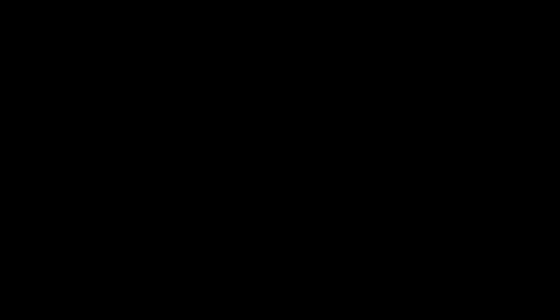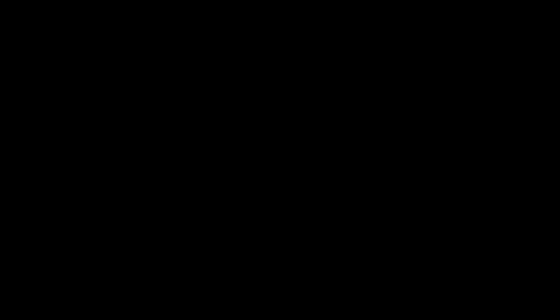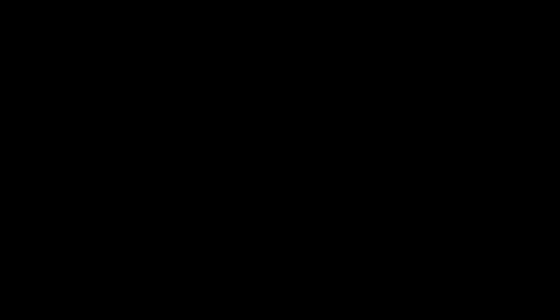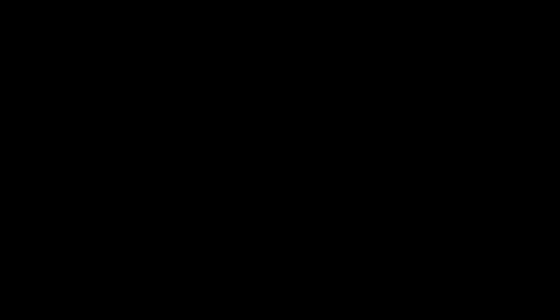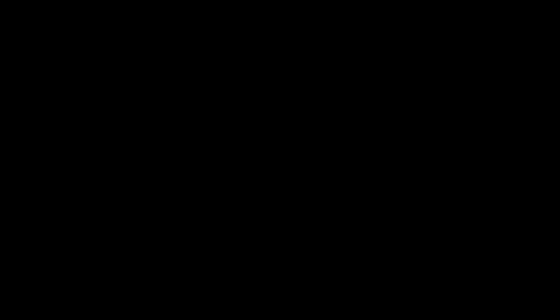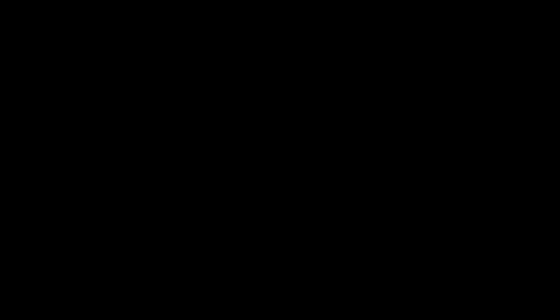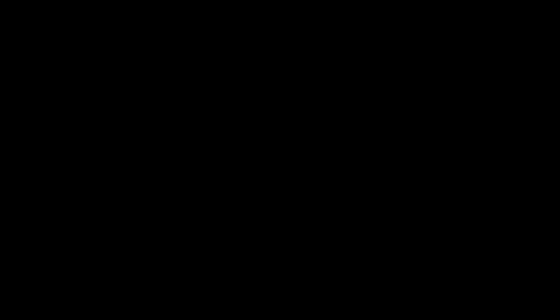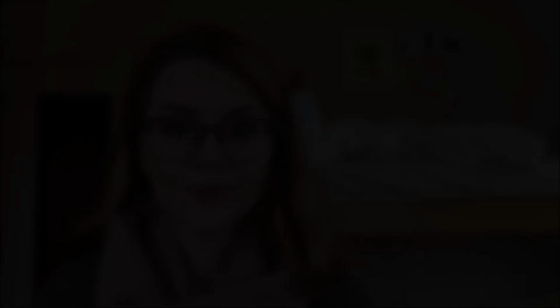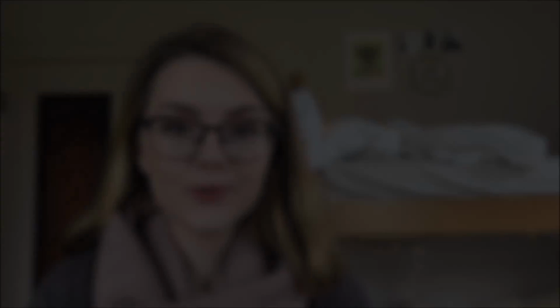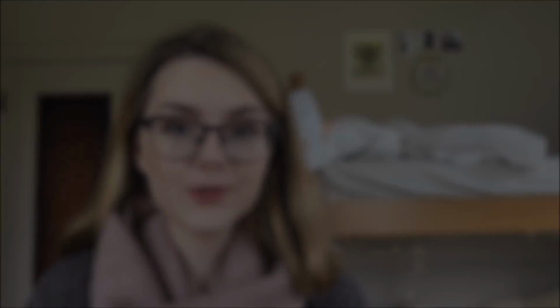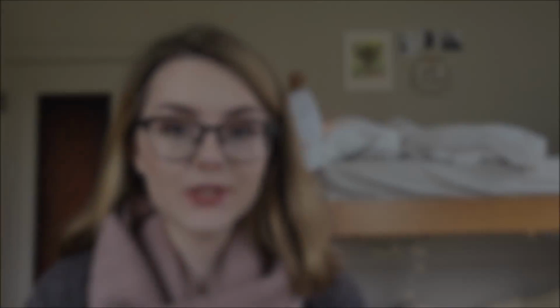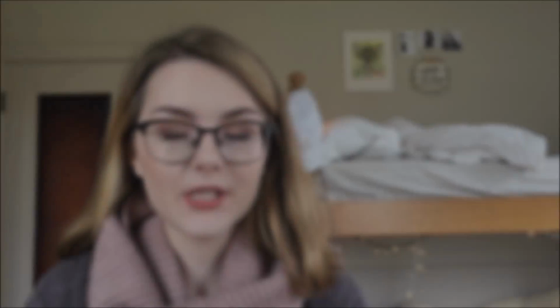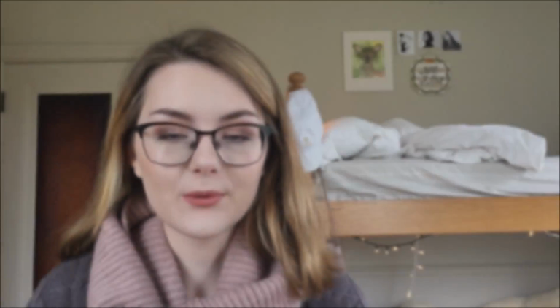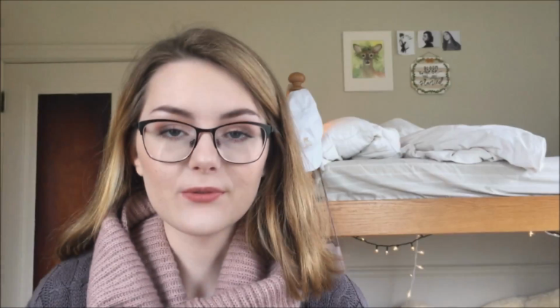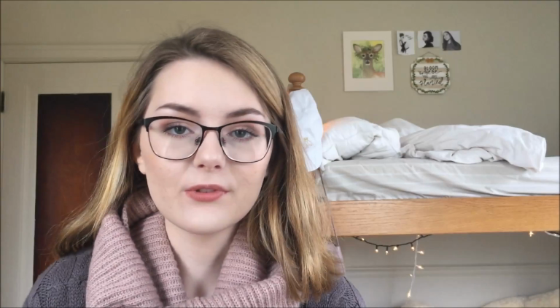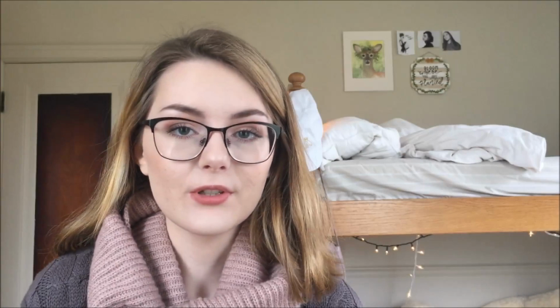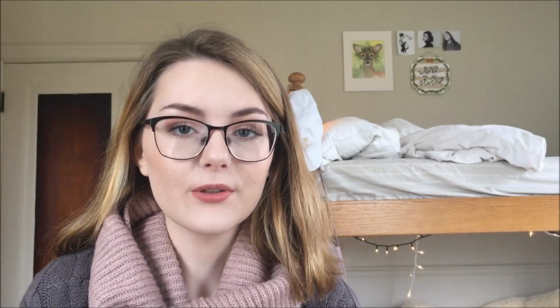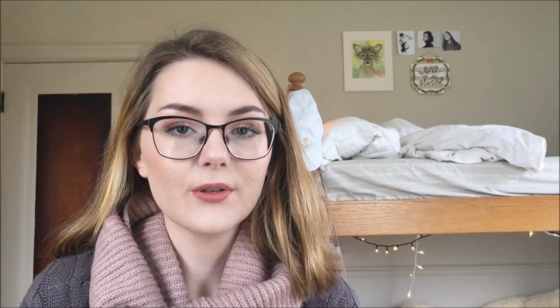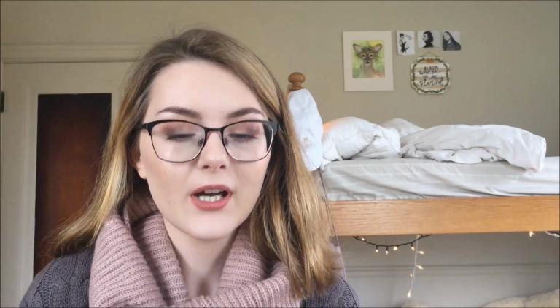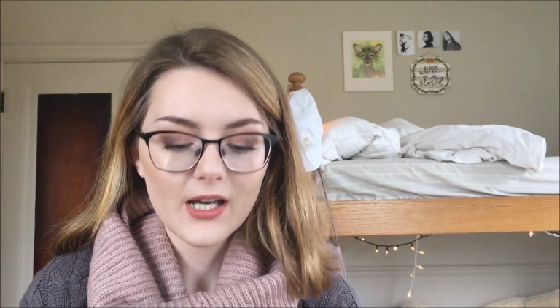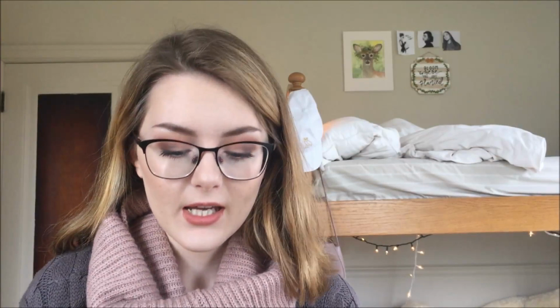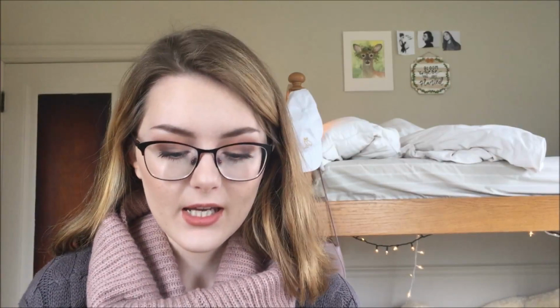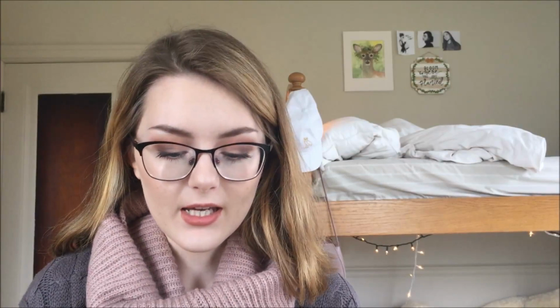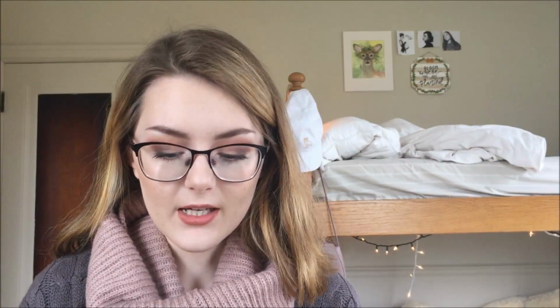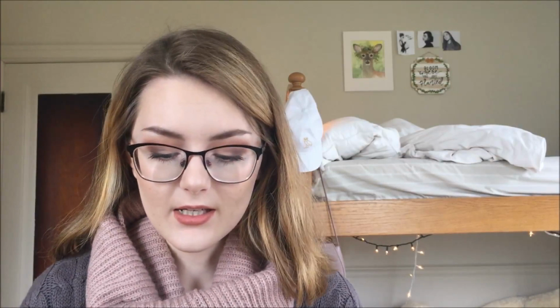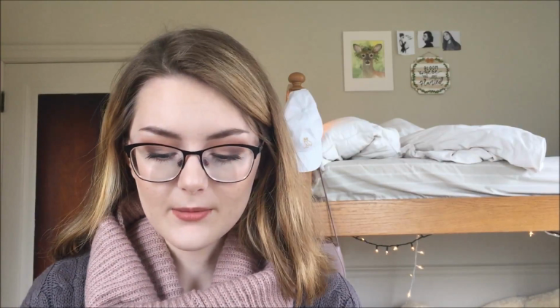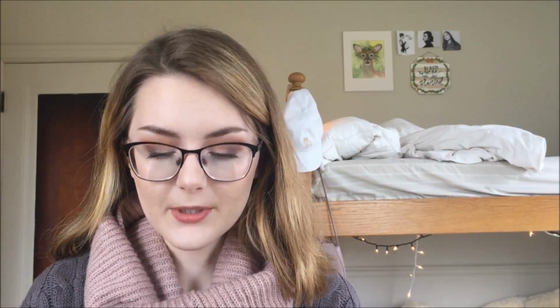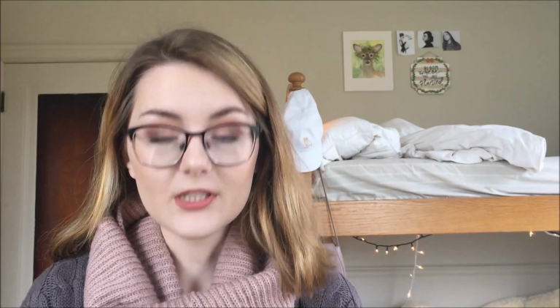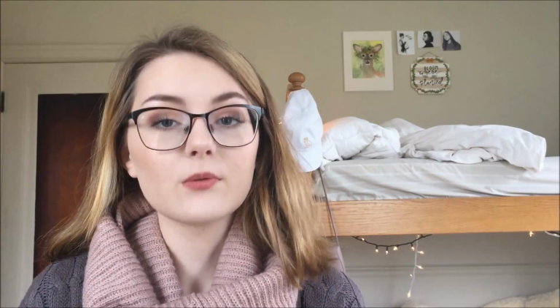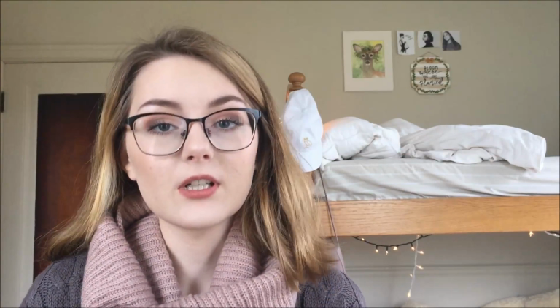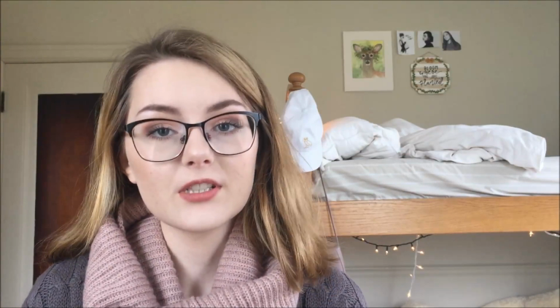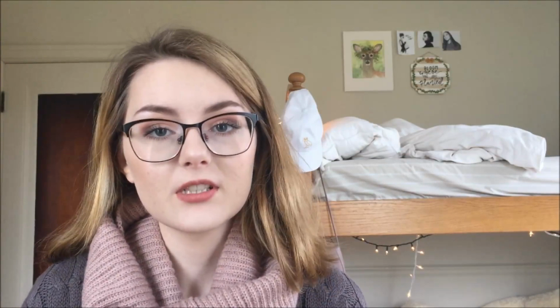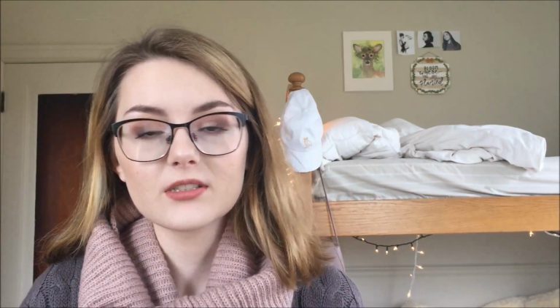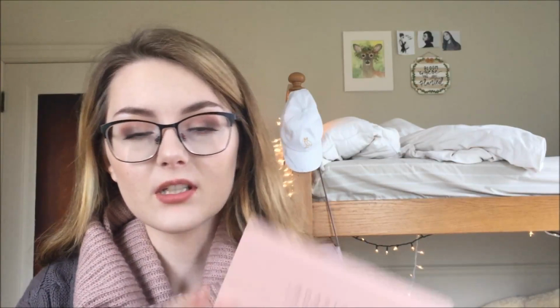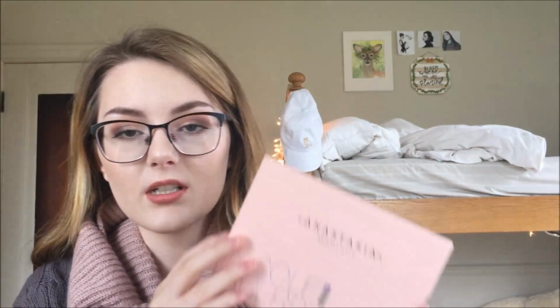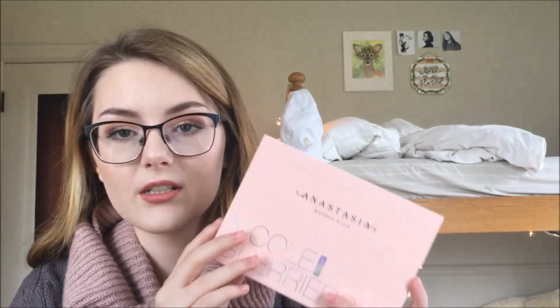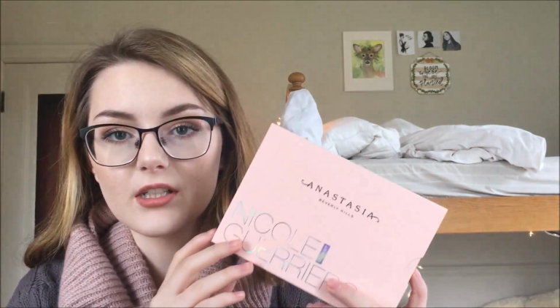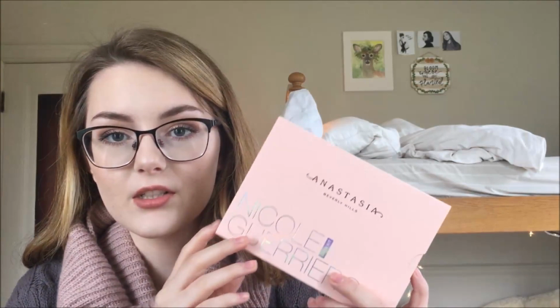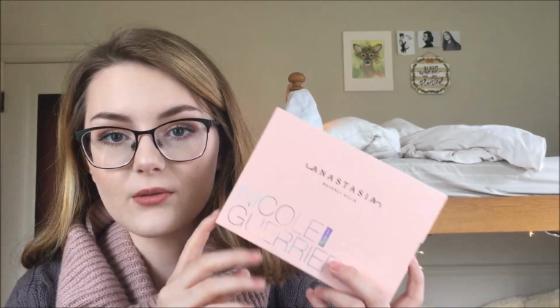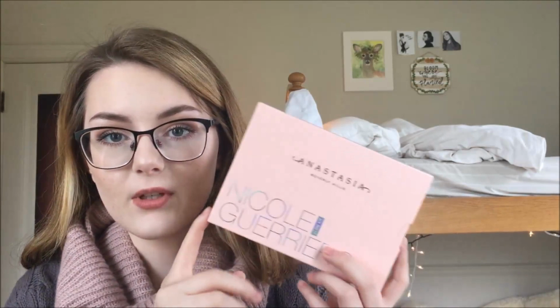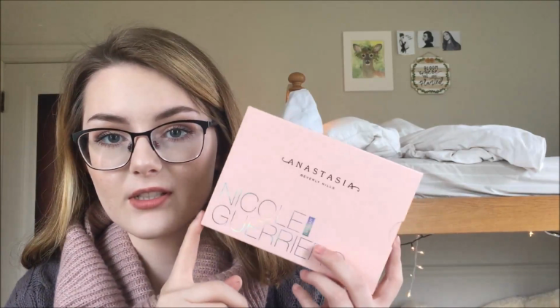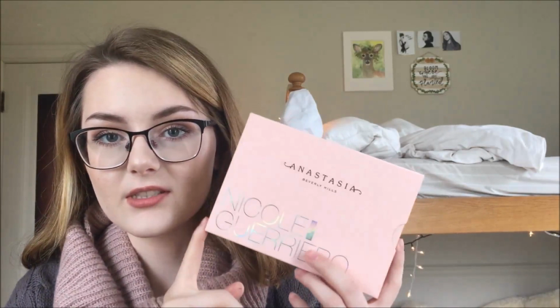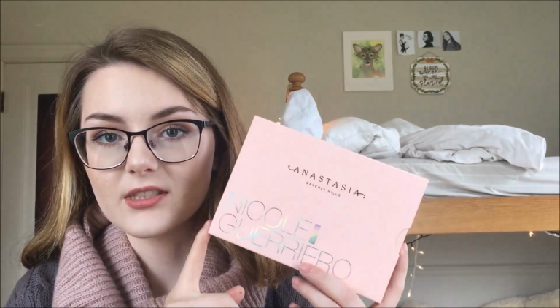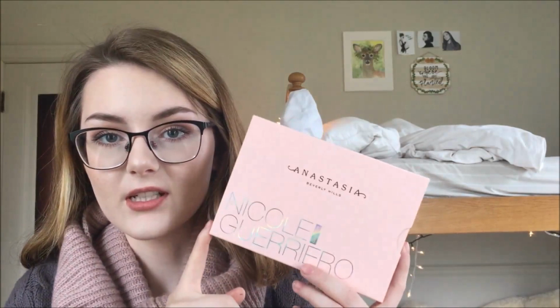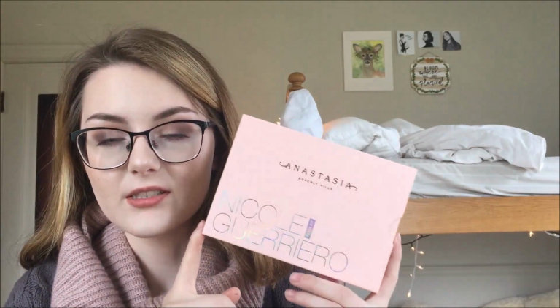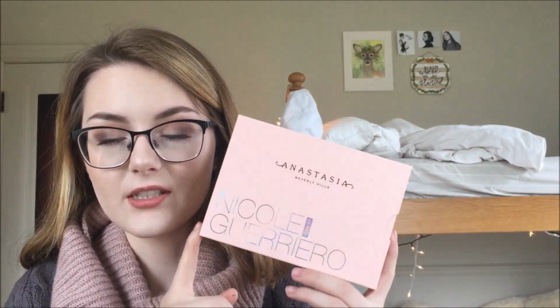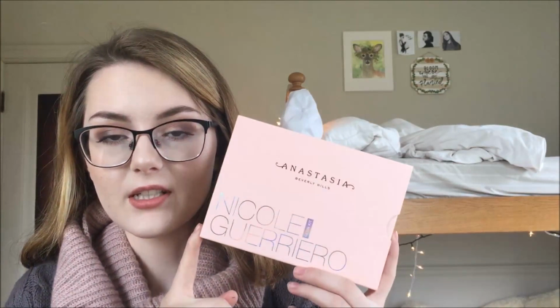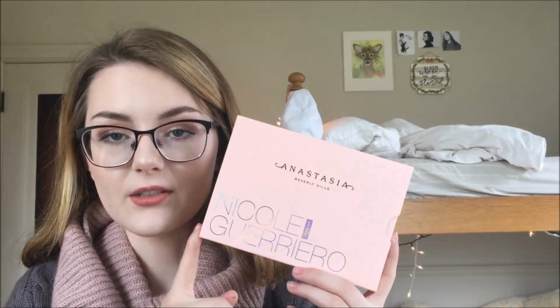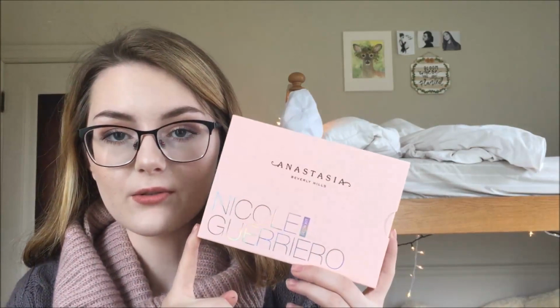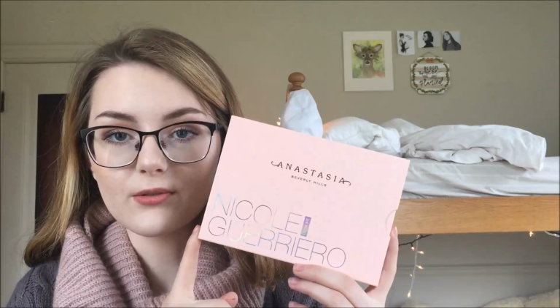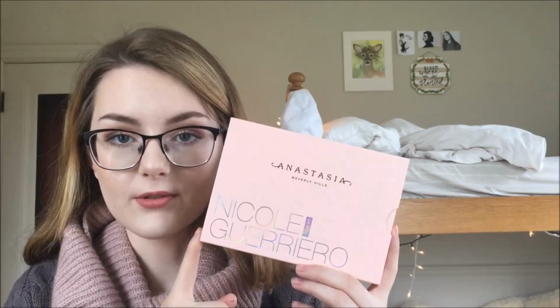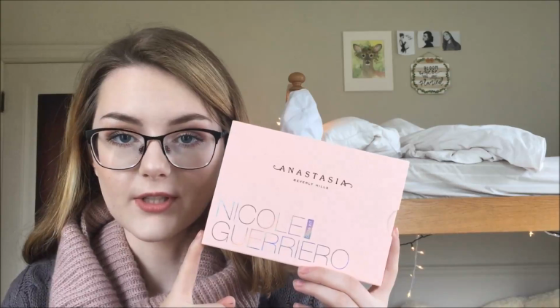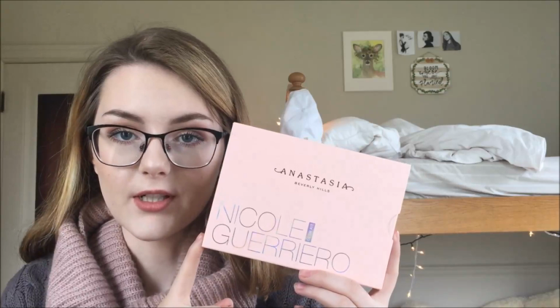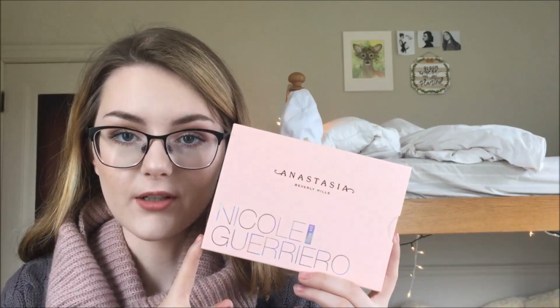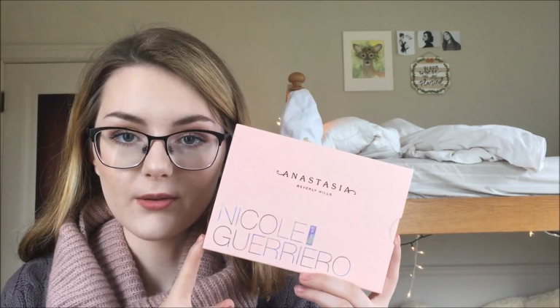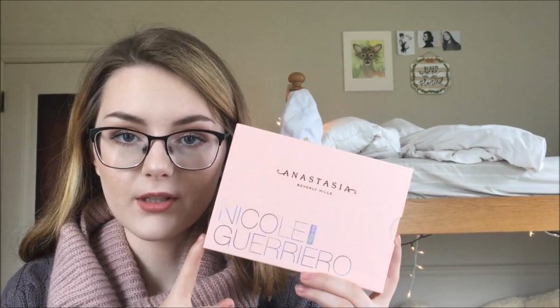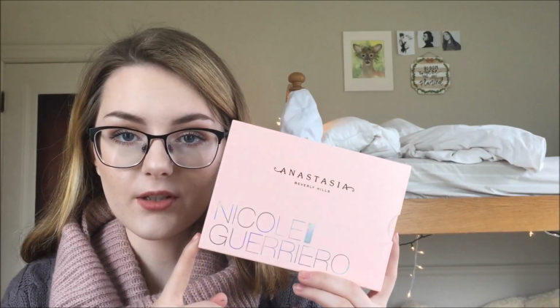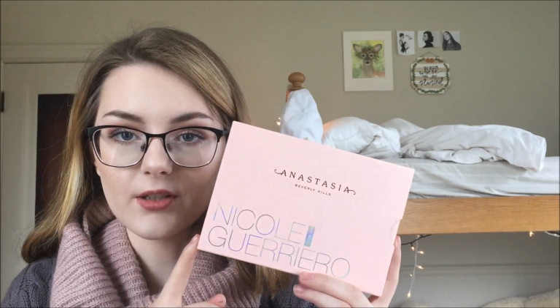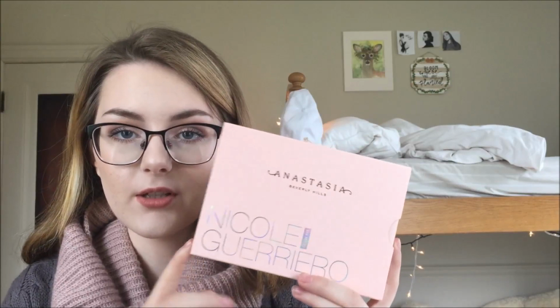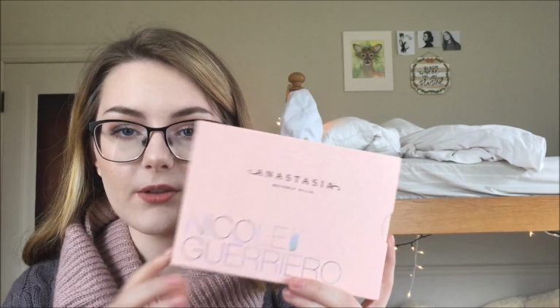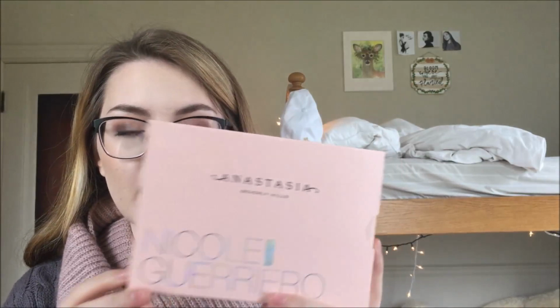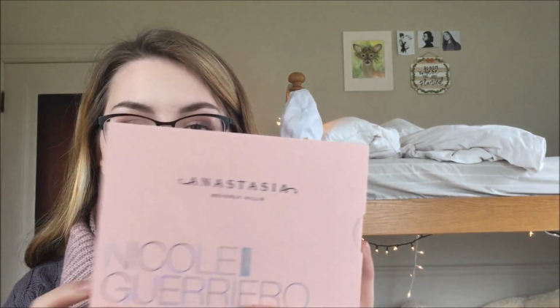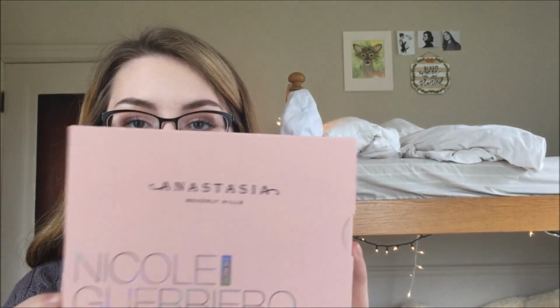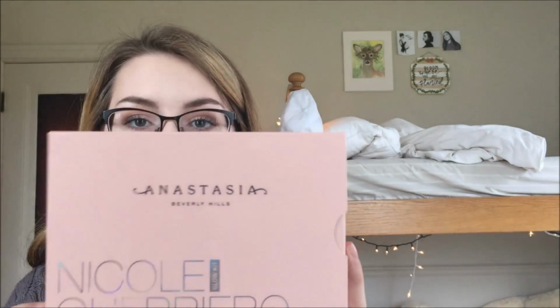Hi everyone, today I'm going to be doing a review and swatches on the new Anastasia Nicole Guerrero Glow Kit.